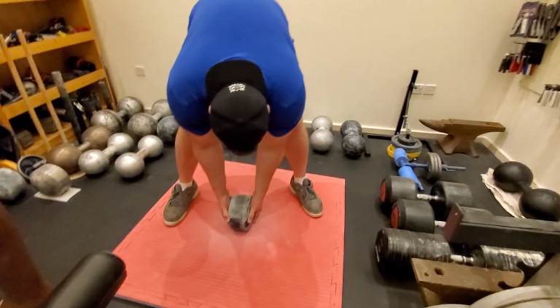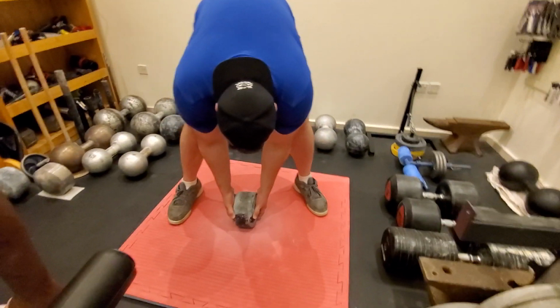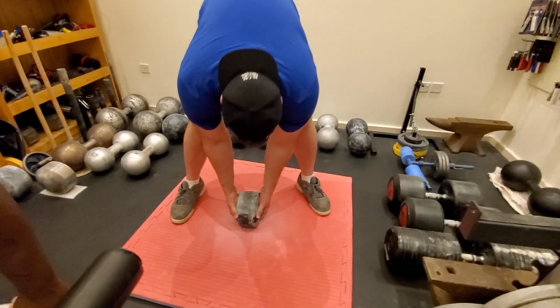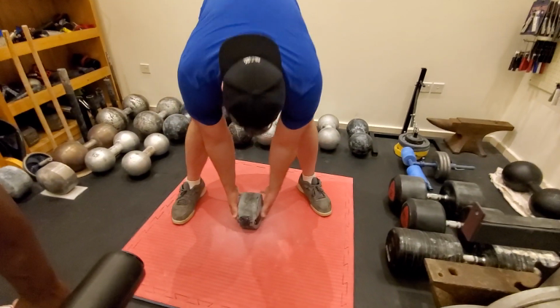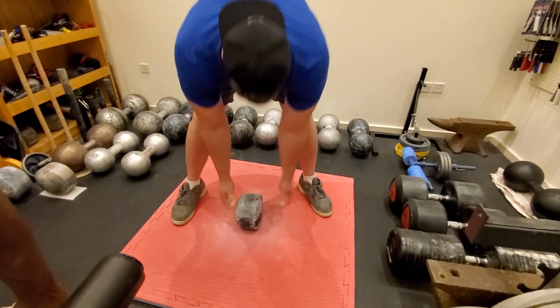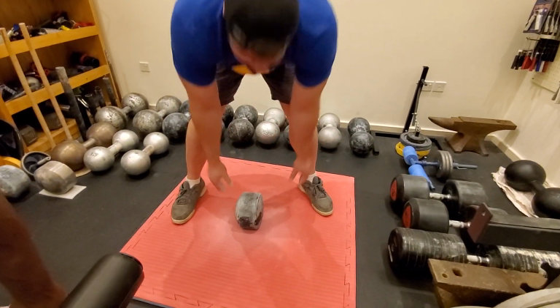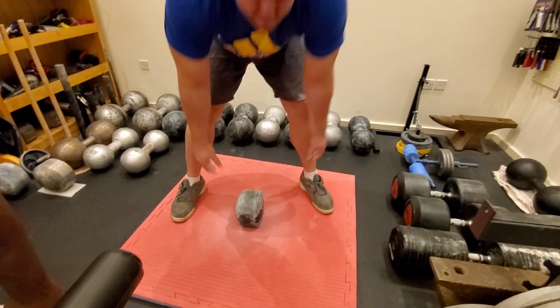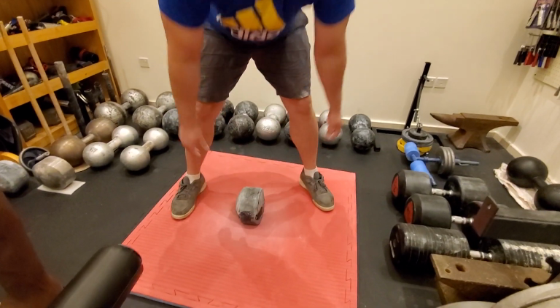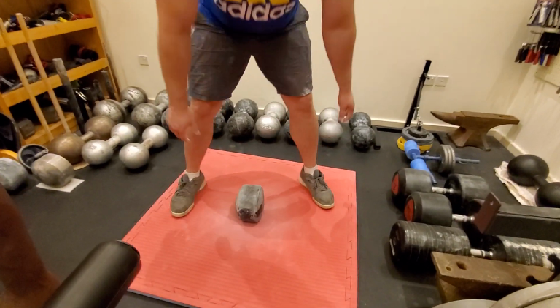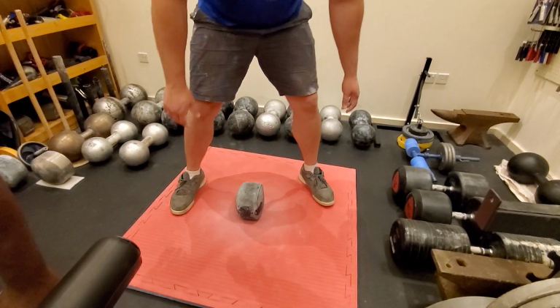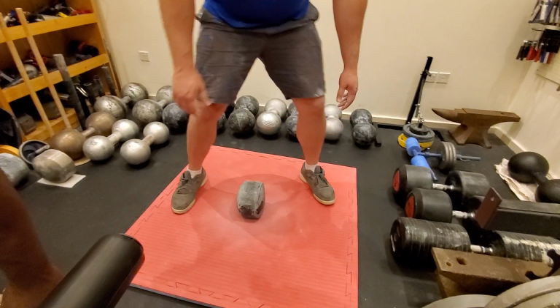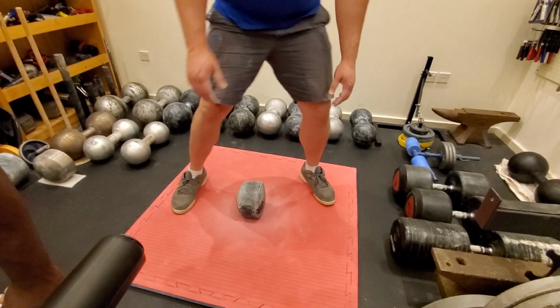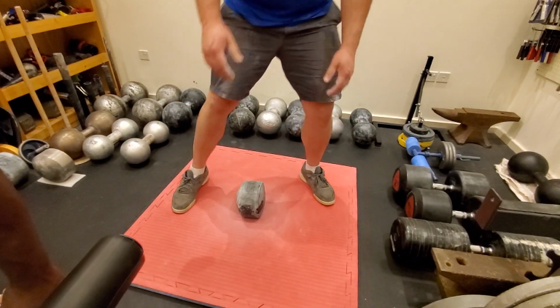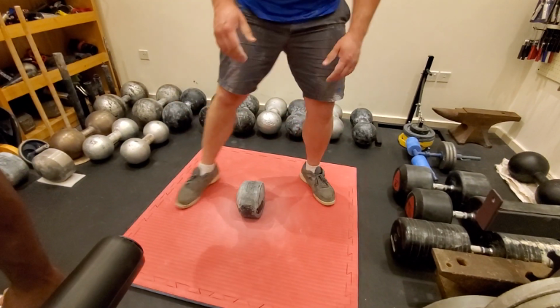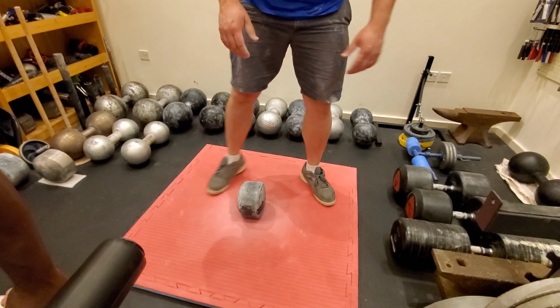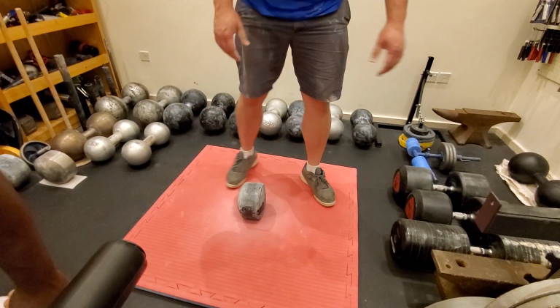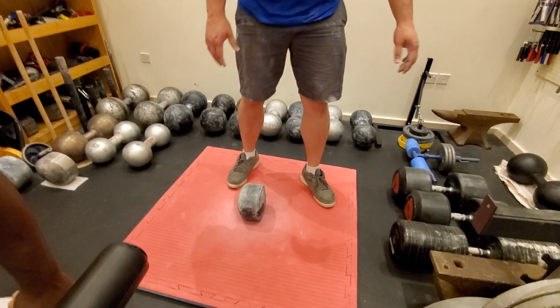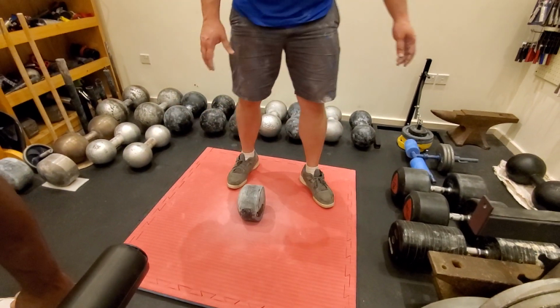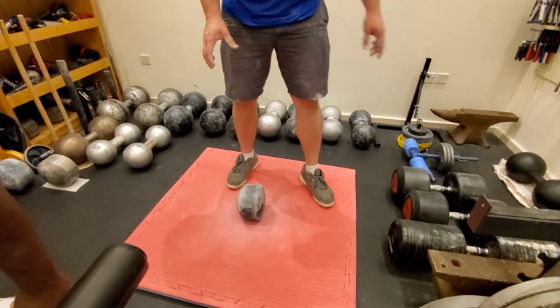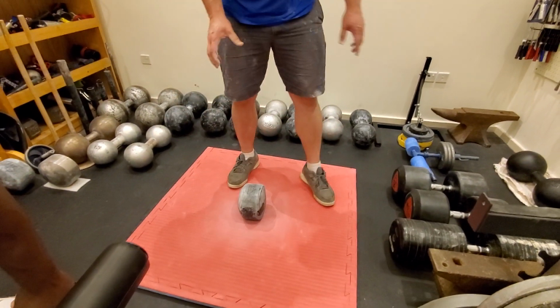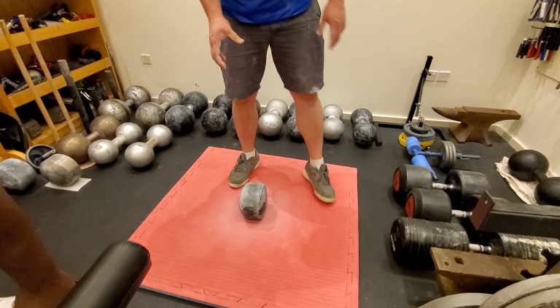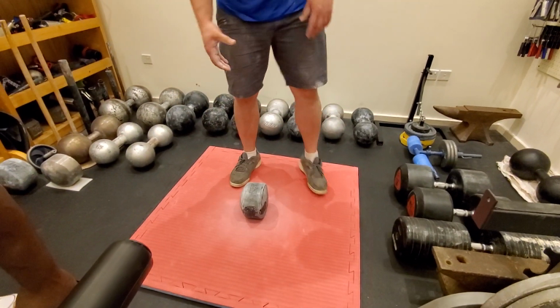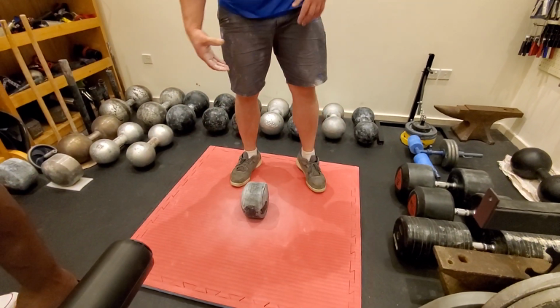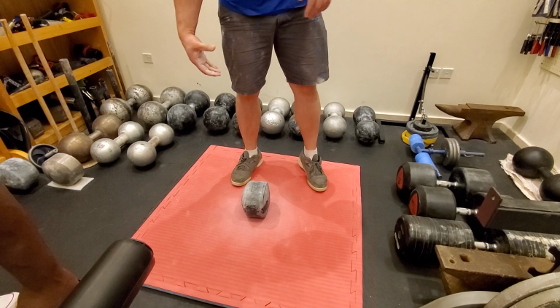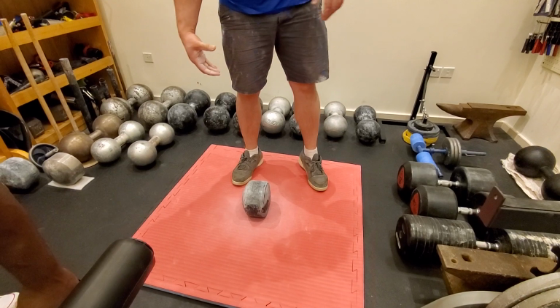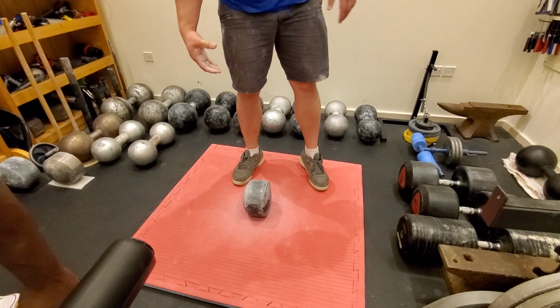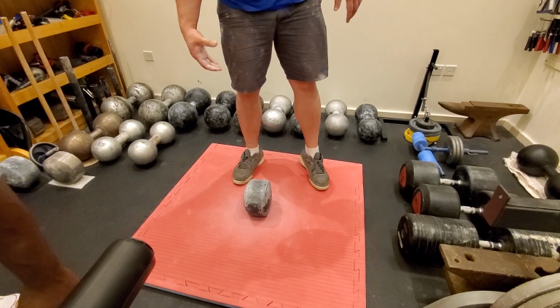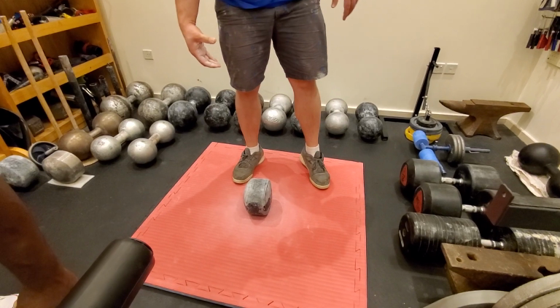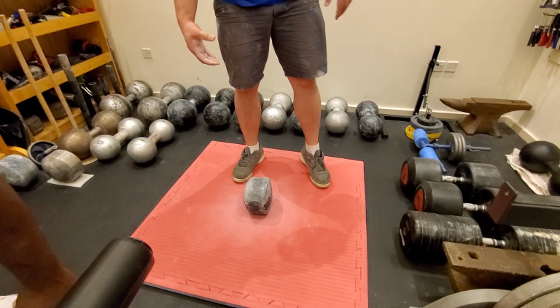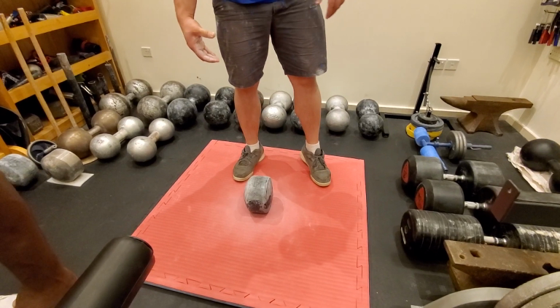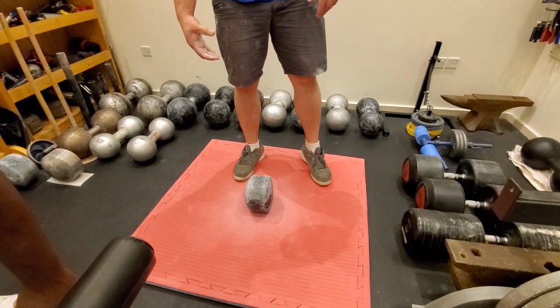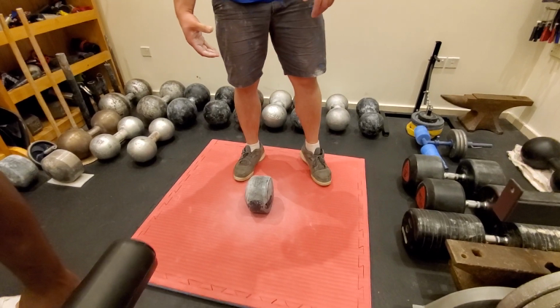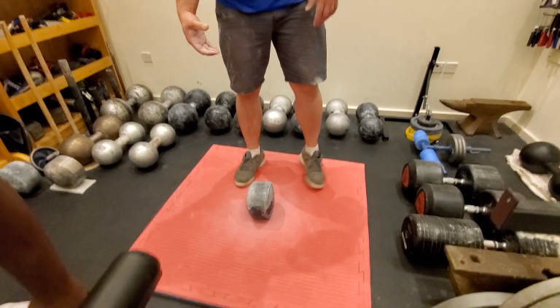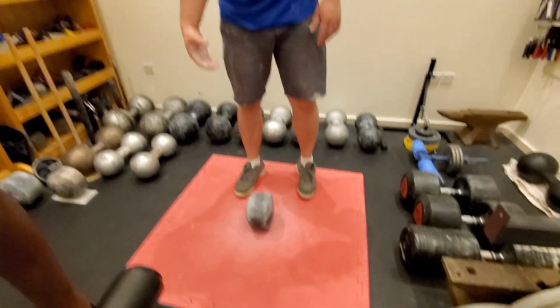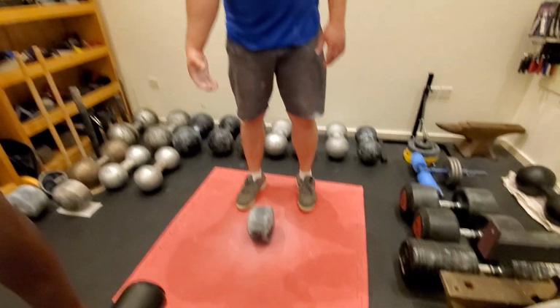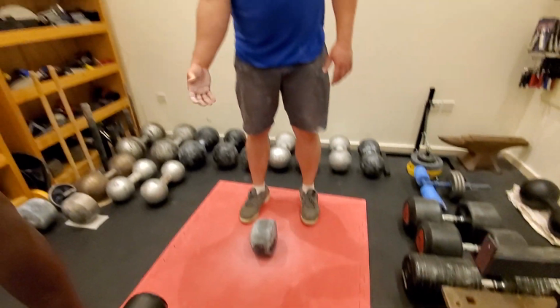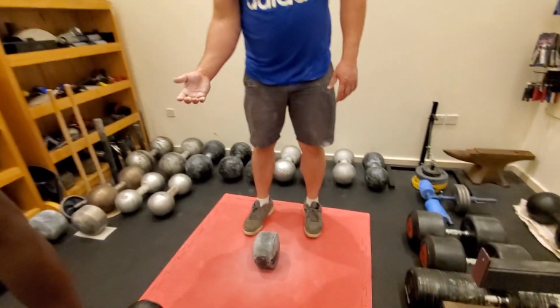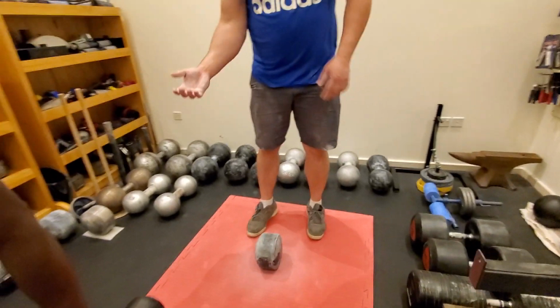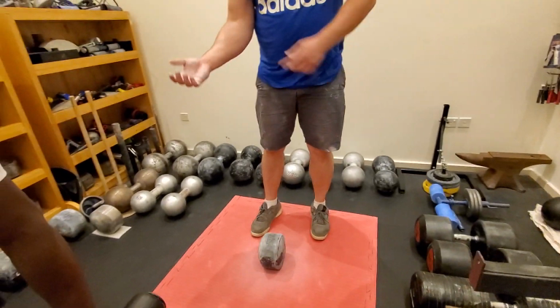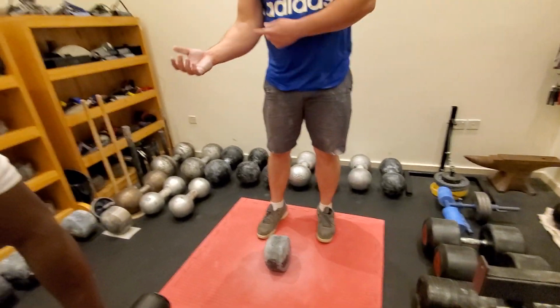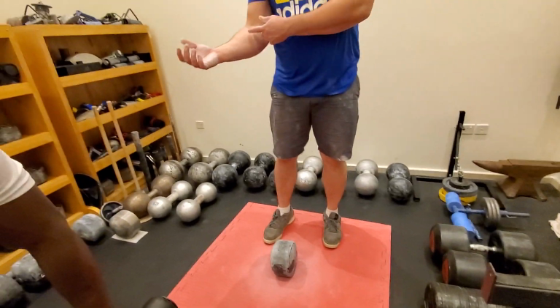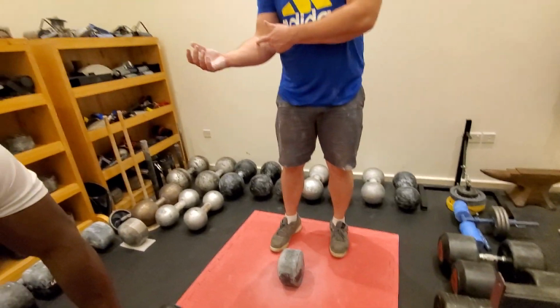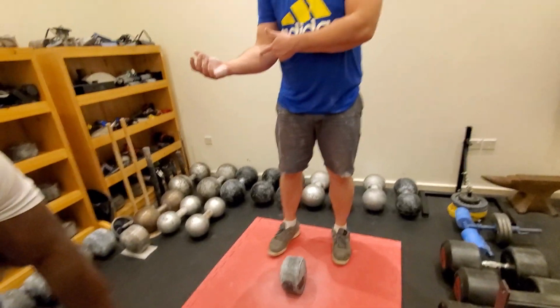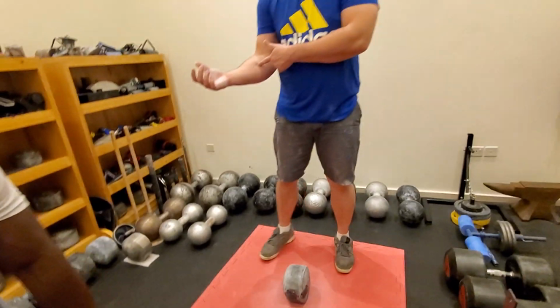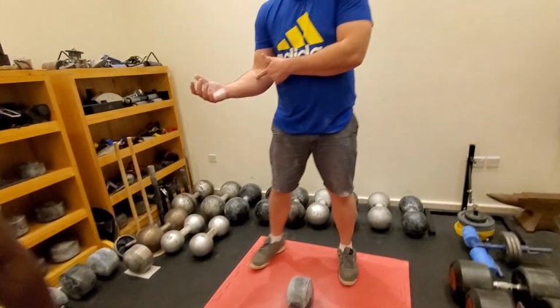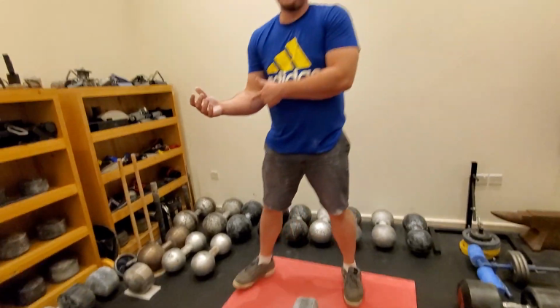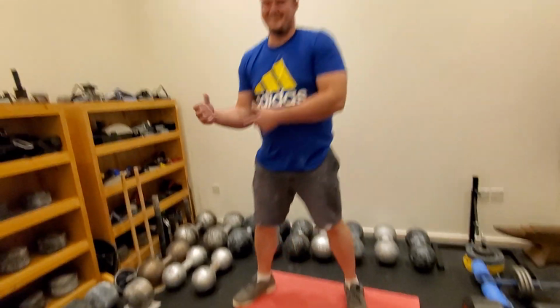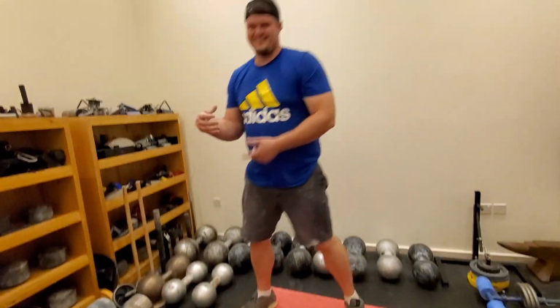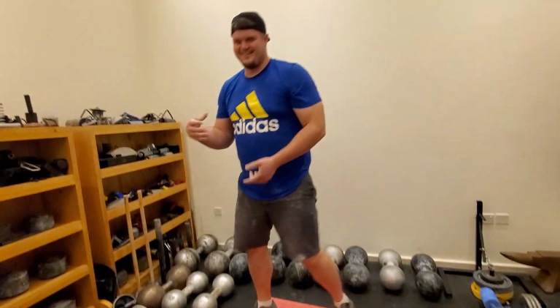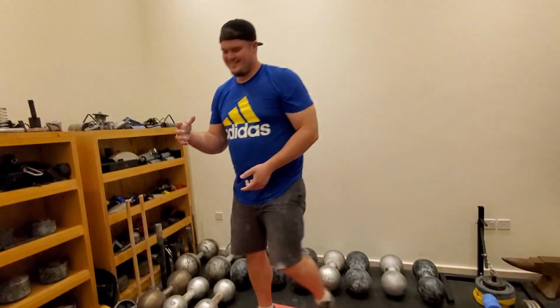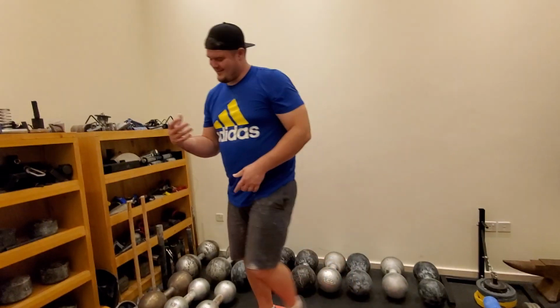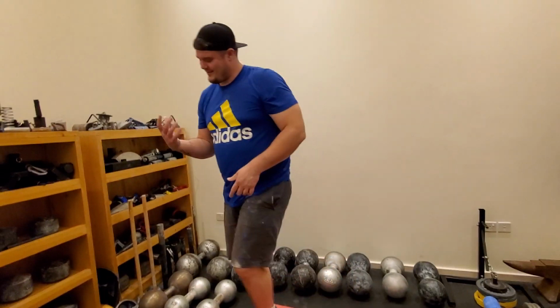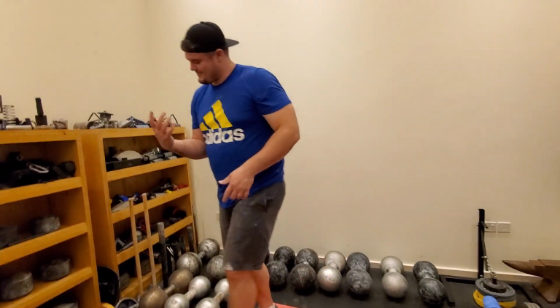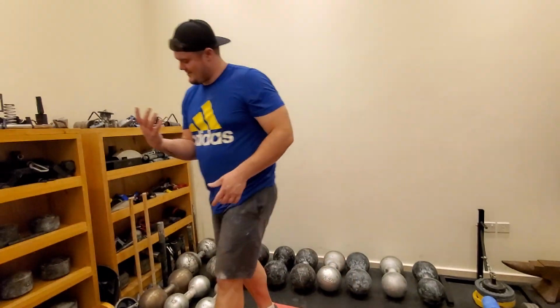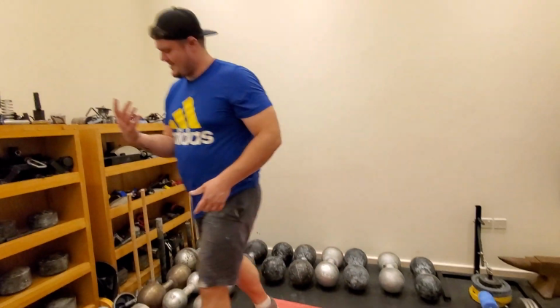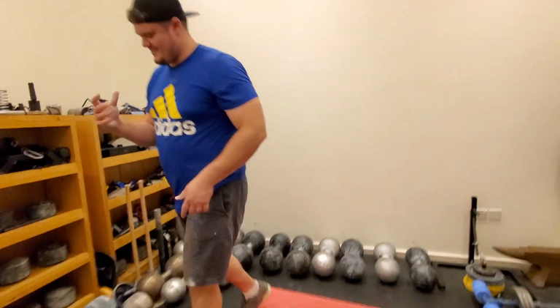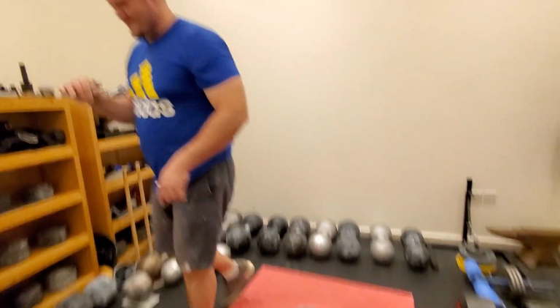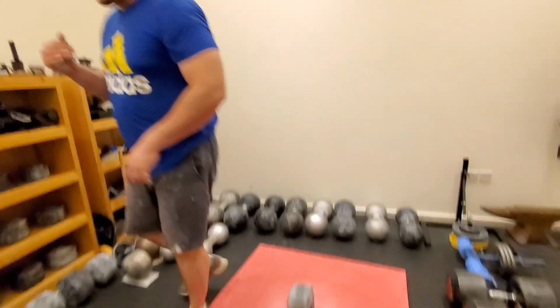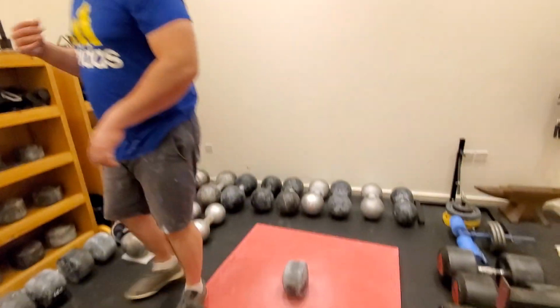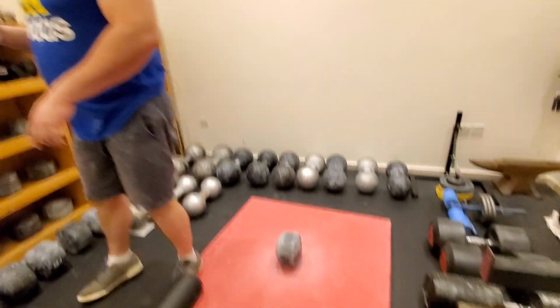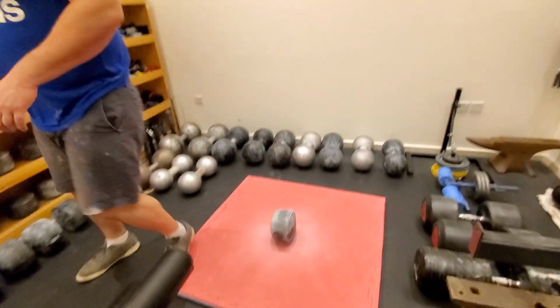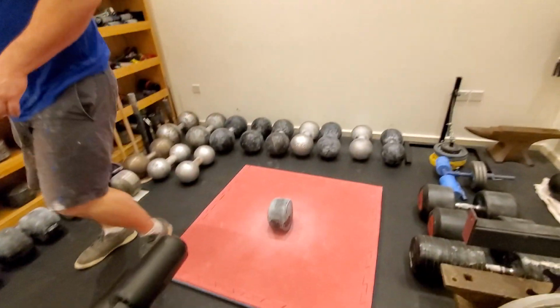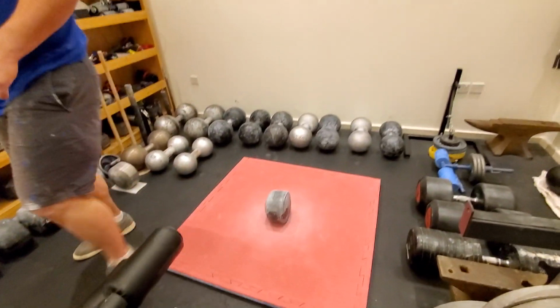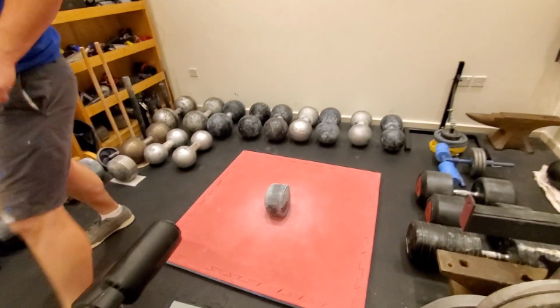Bend it more, use more of your wrist and fingertips. Yeah, wrist is weak right now. Okay, whatever. You want to check it out?